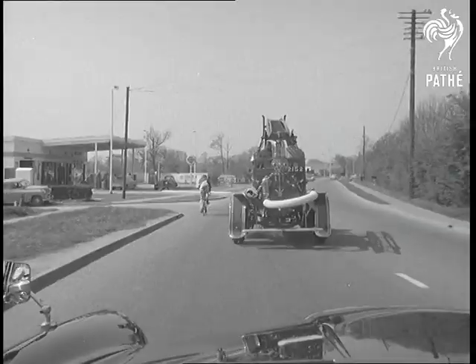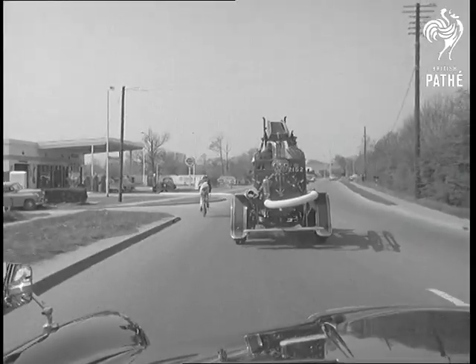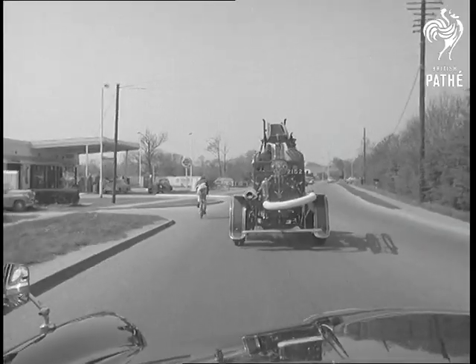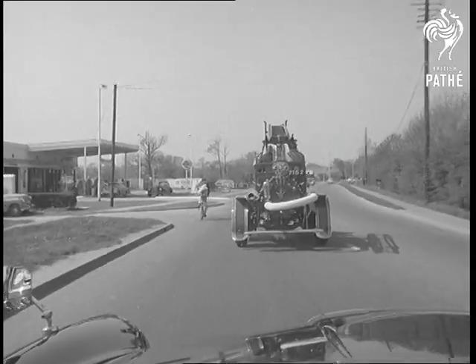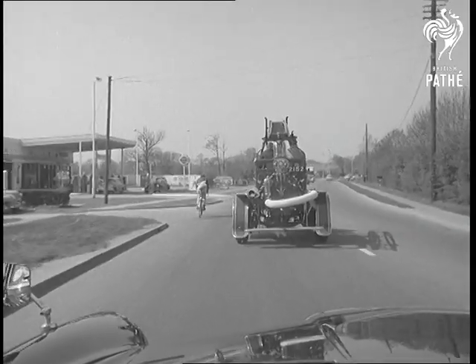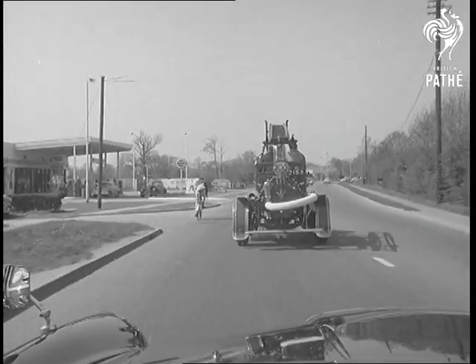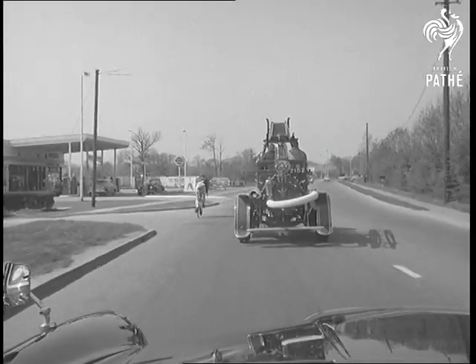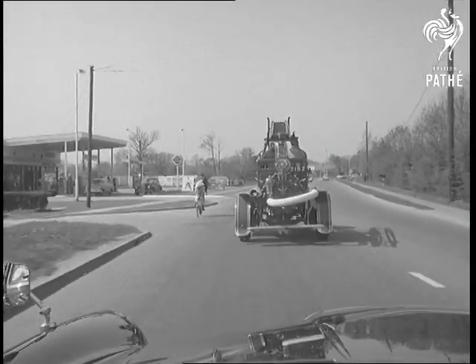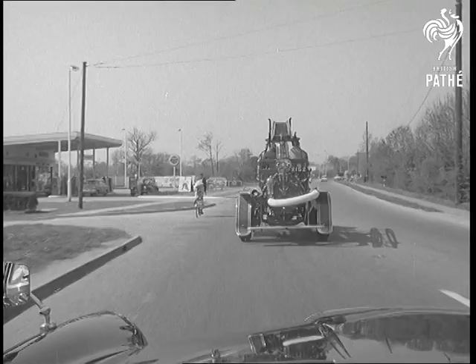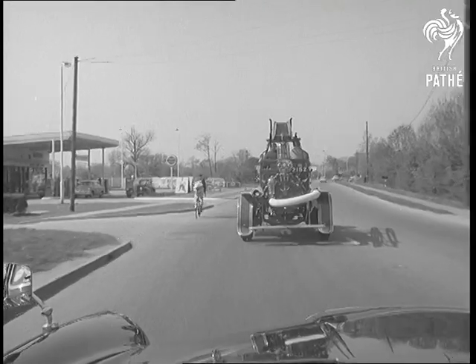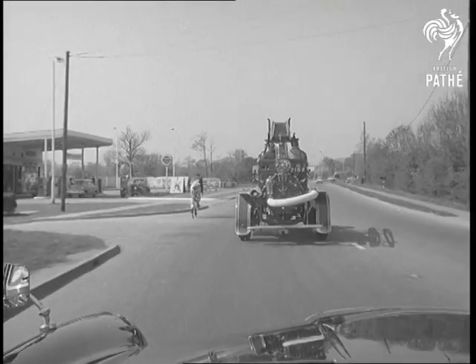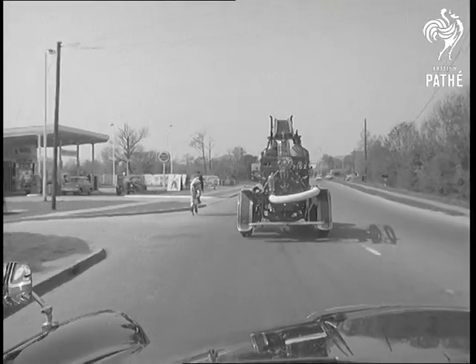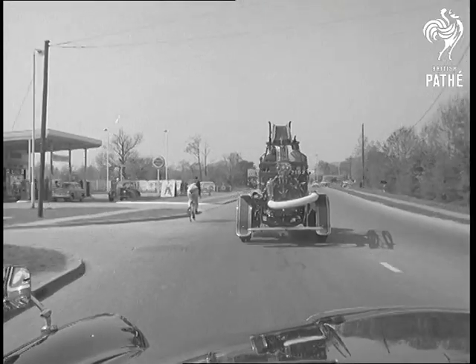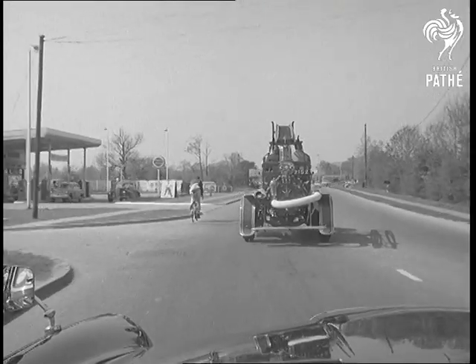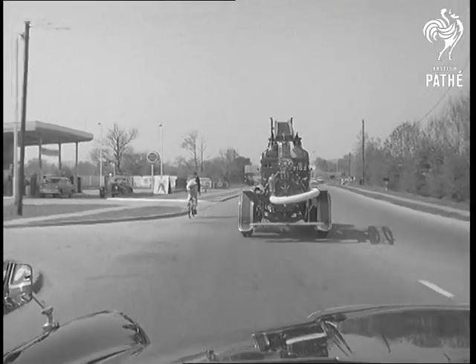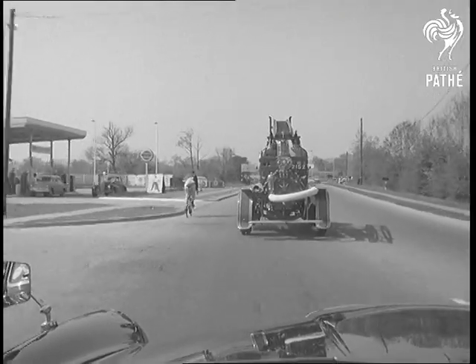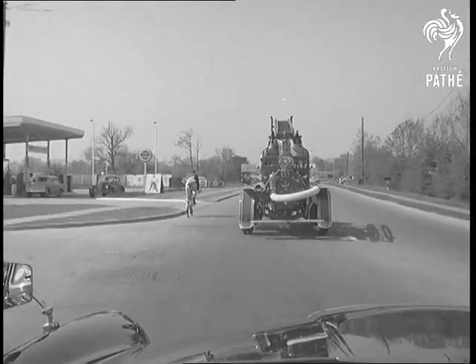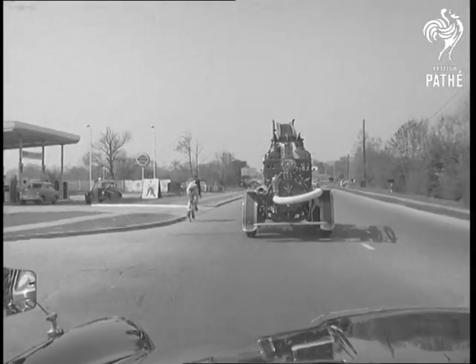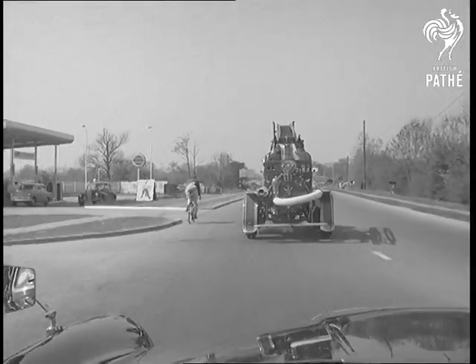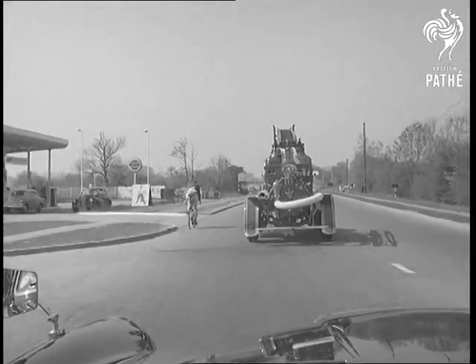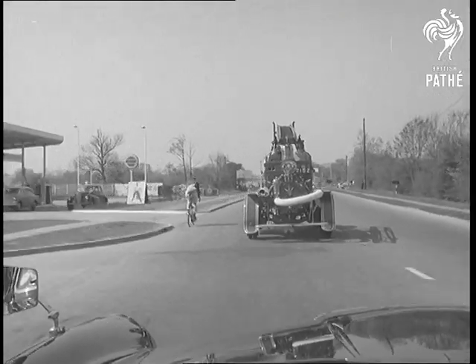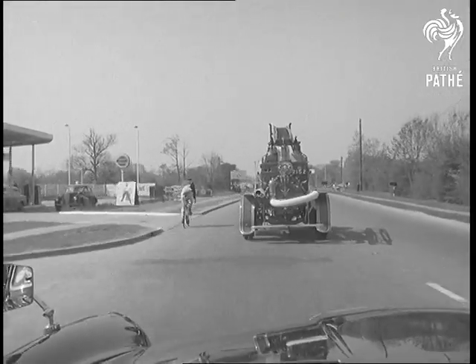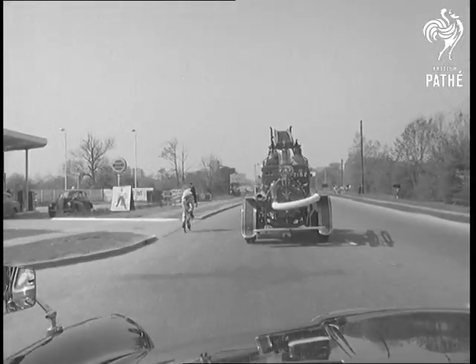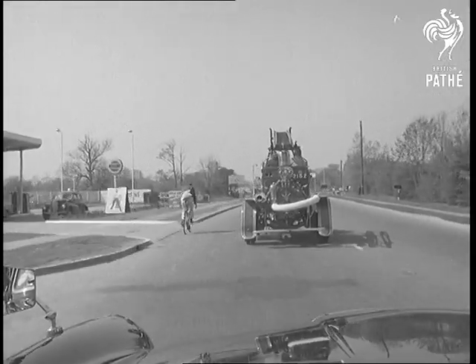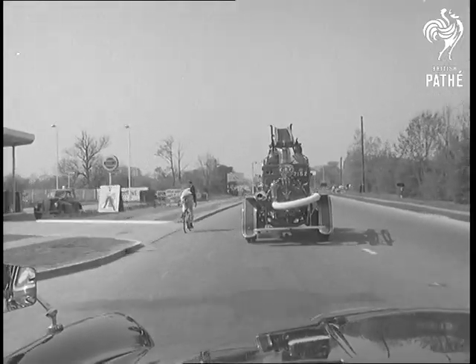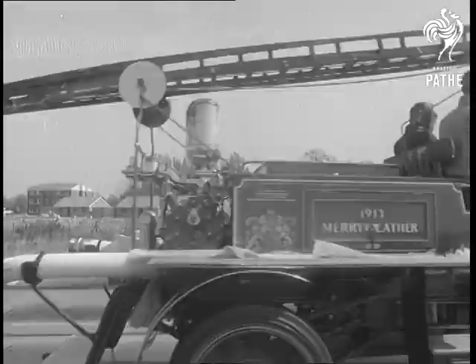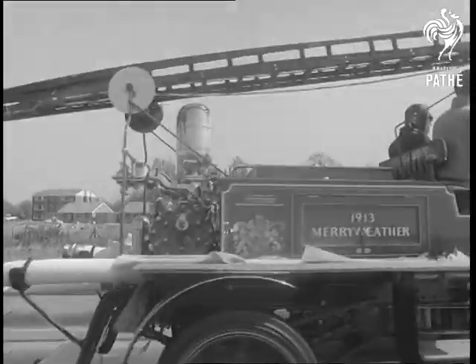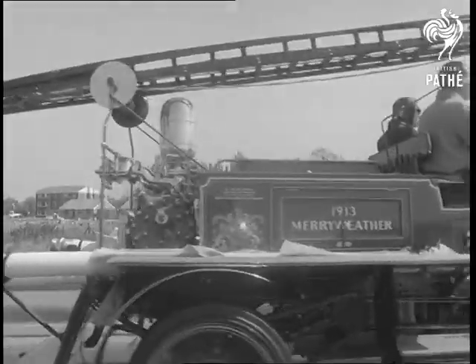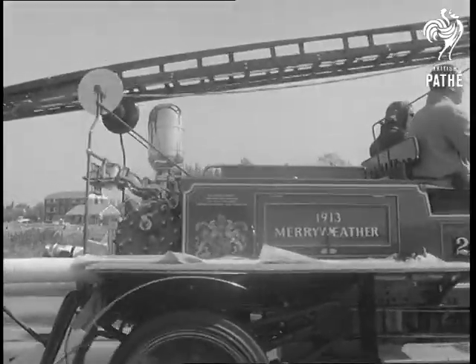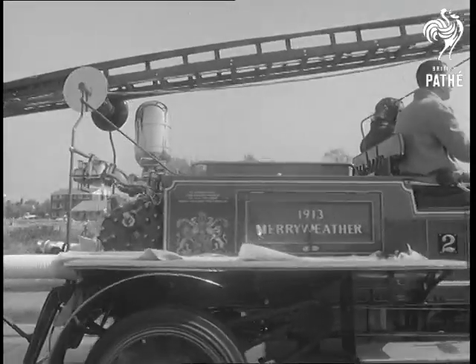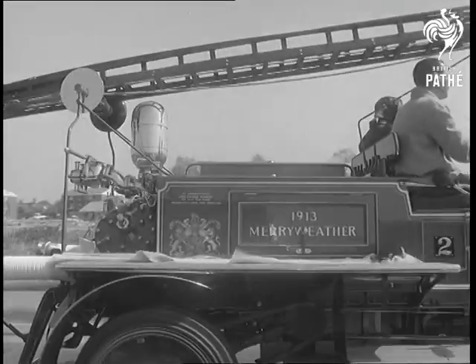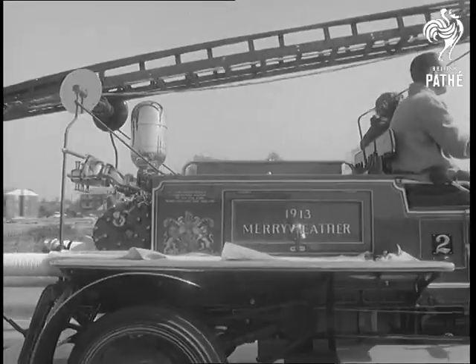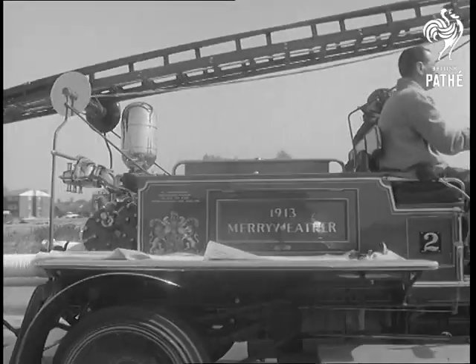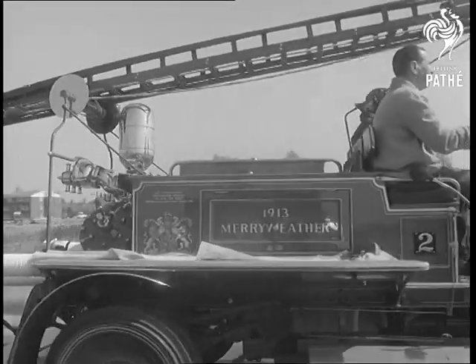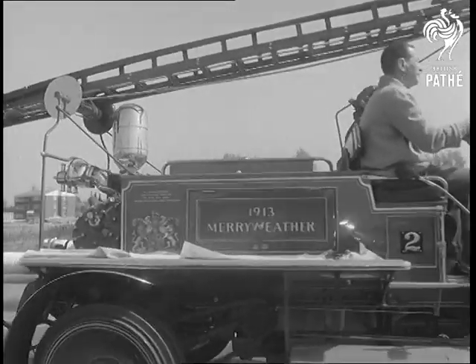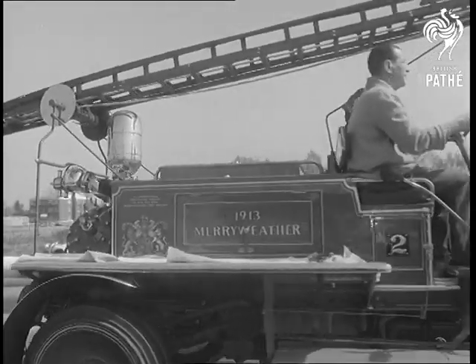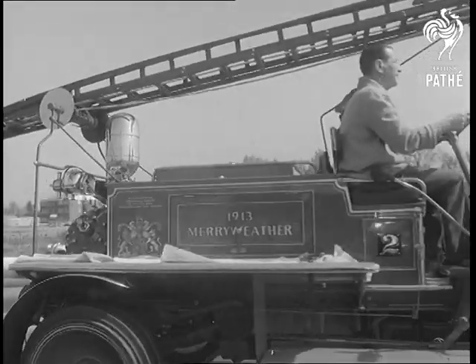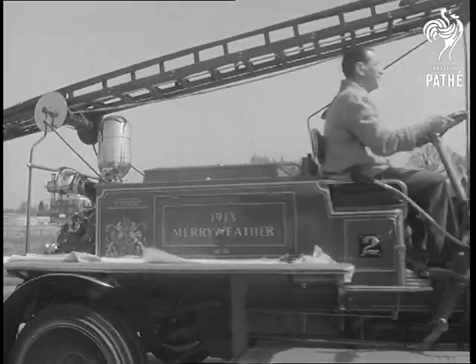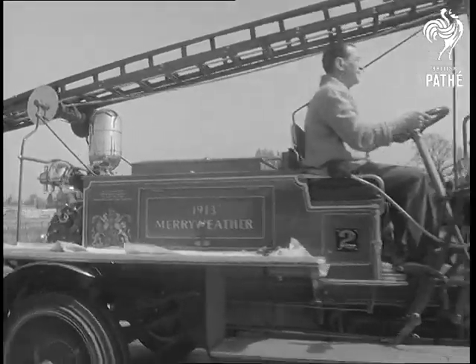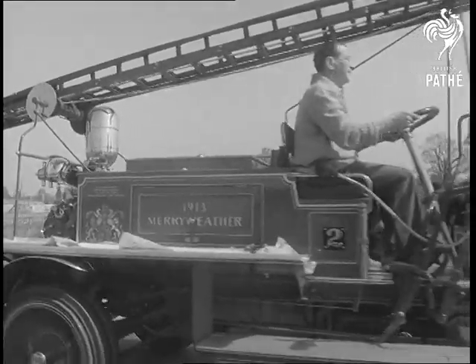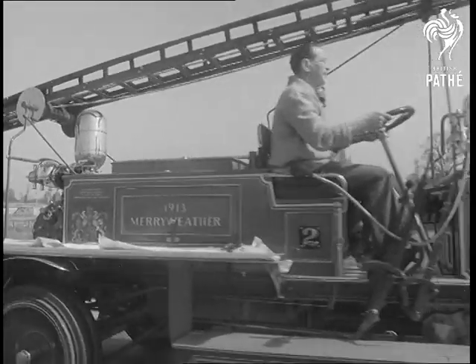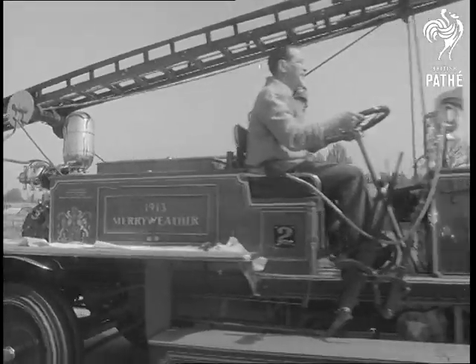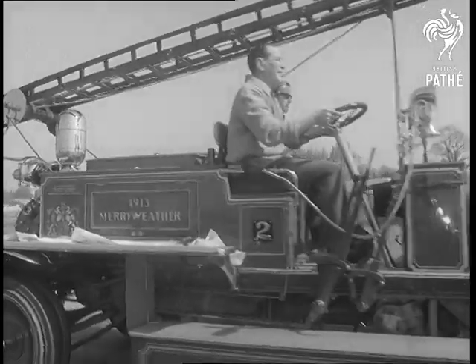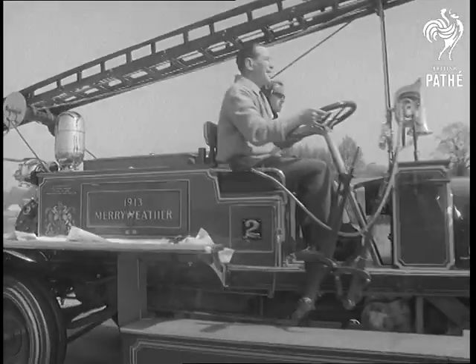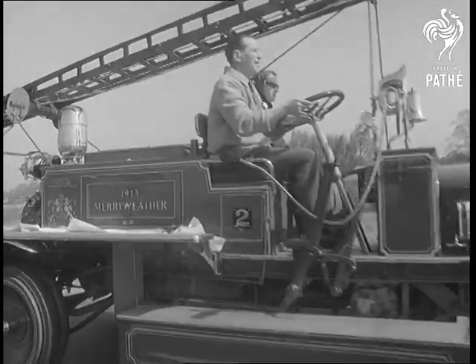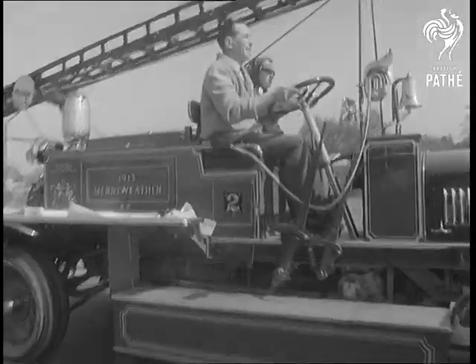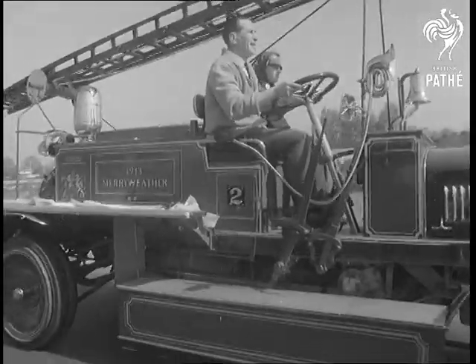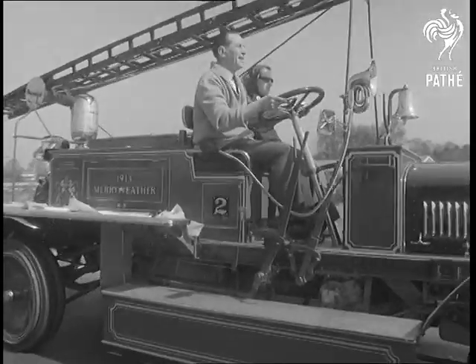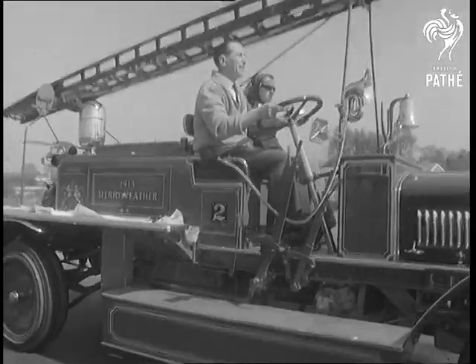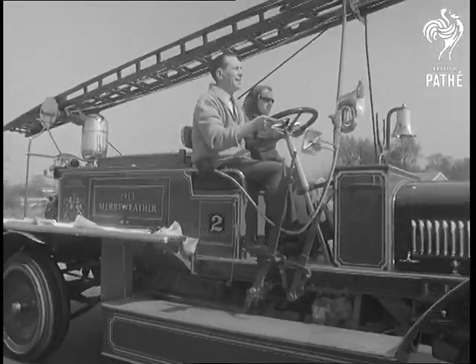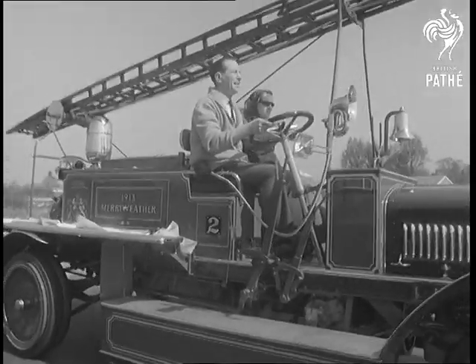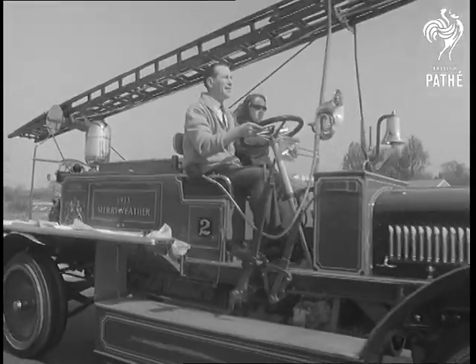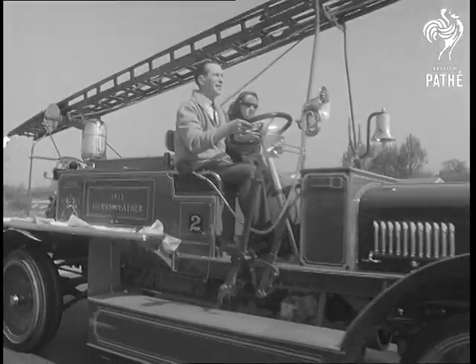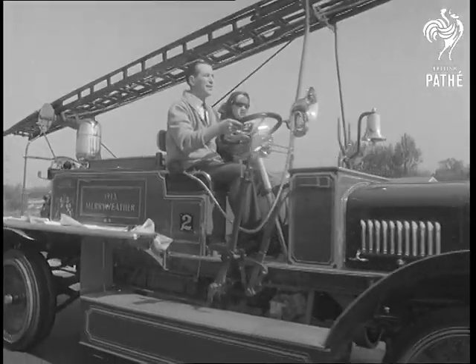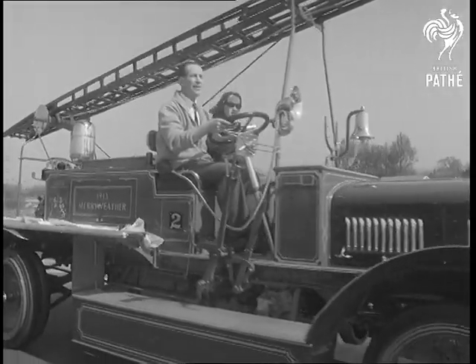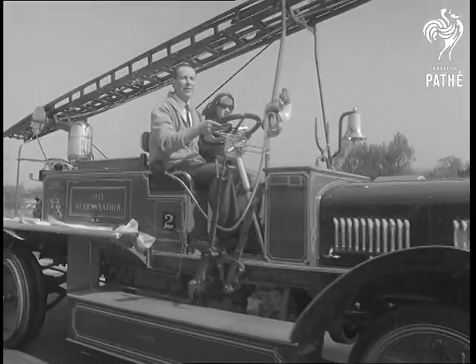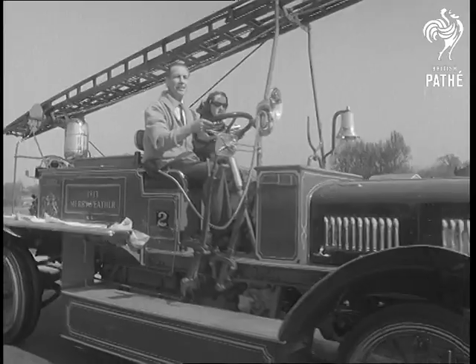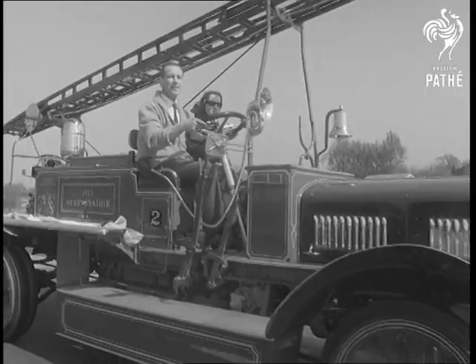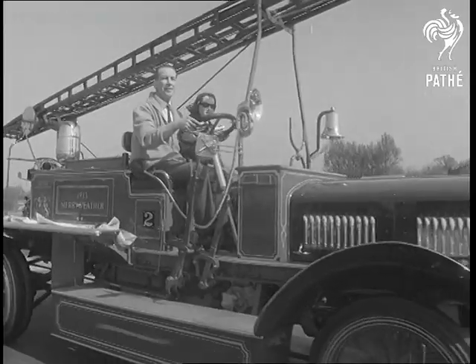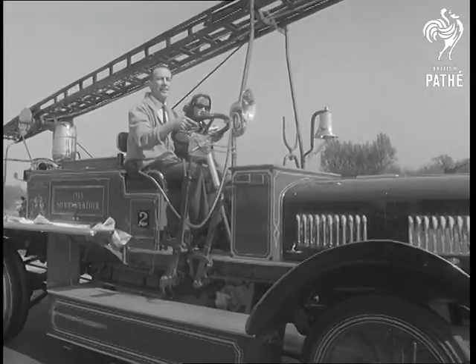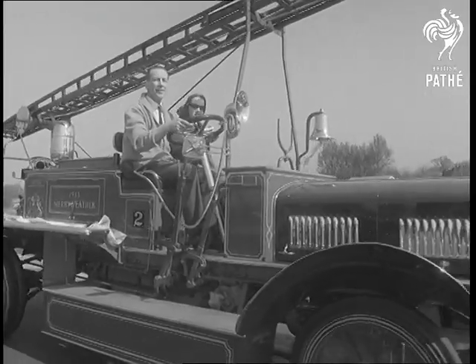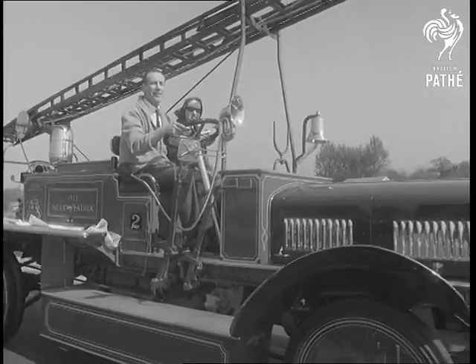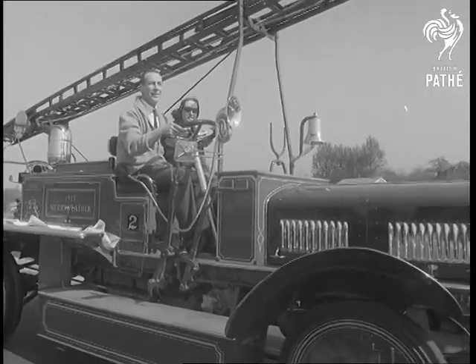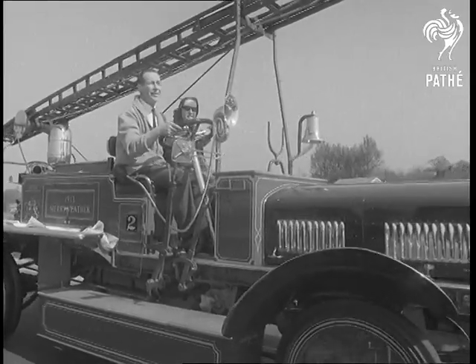Still going strong, though it started work well before the days of the 999 call, a 1913 Merriweather fire engine.